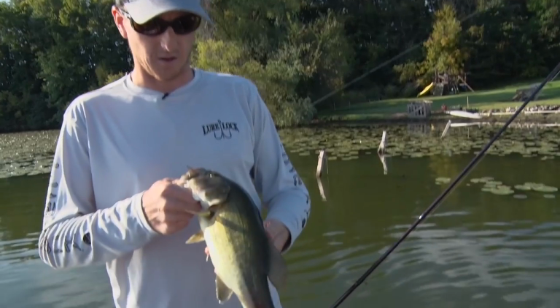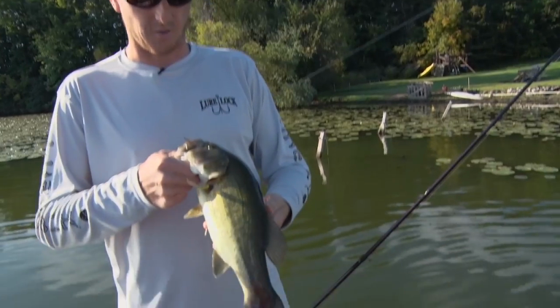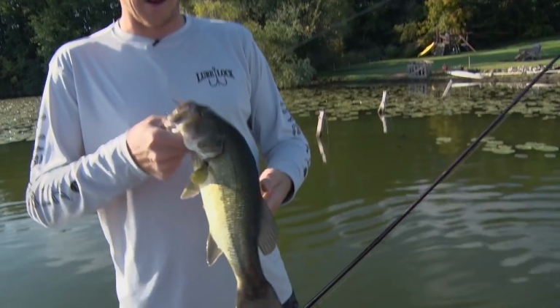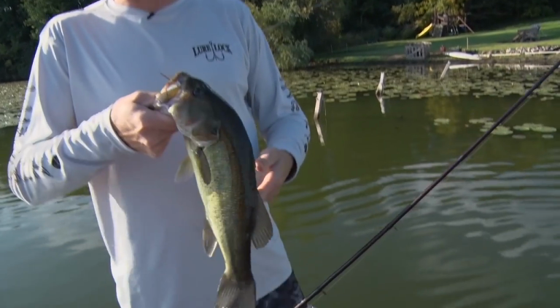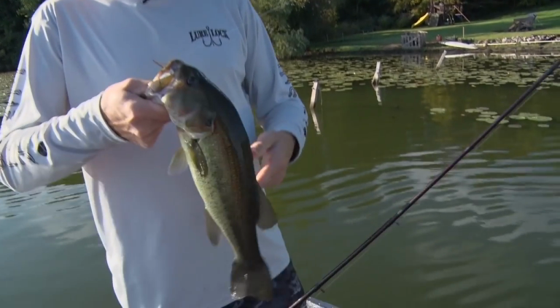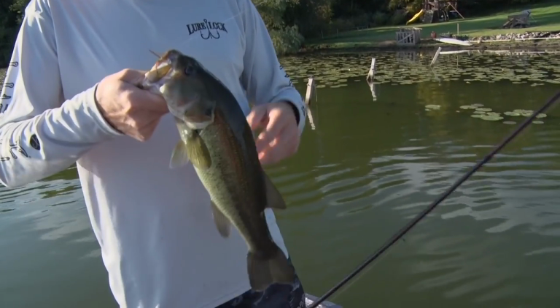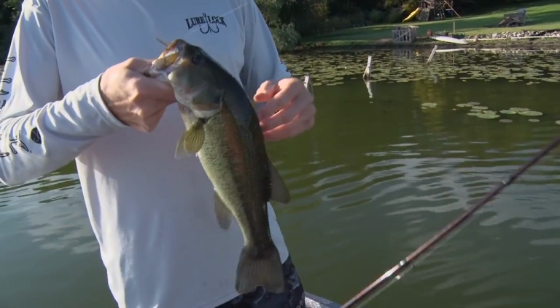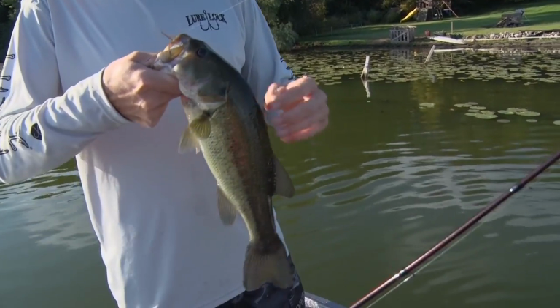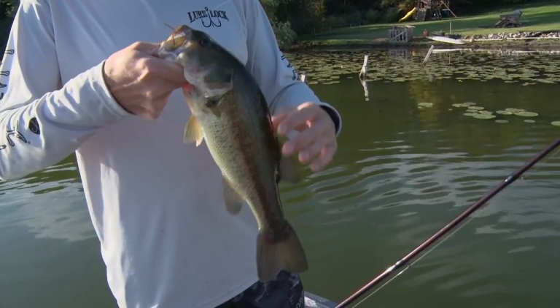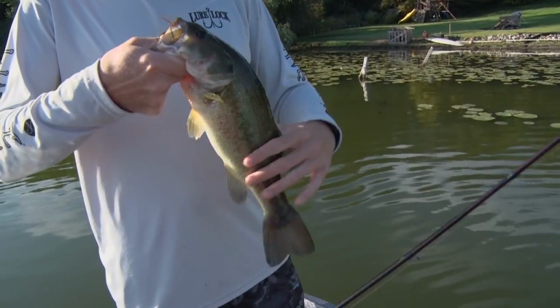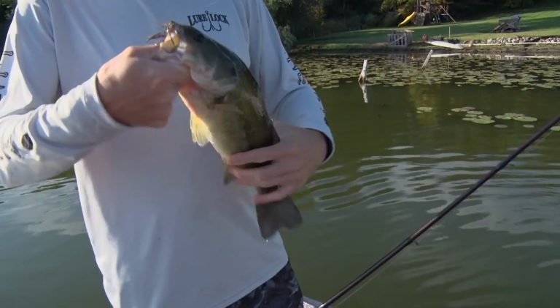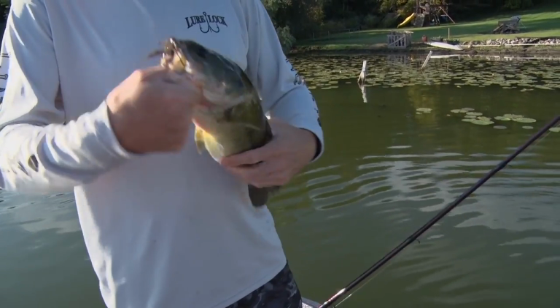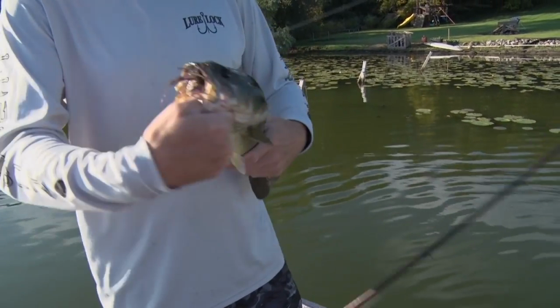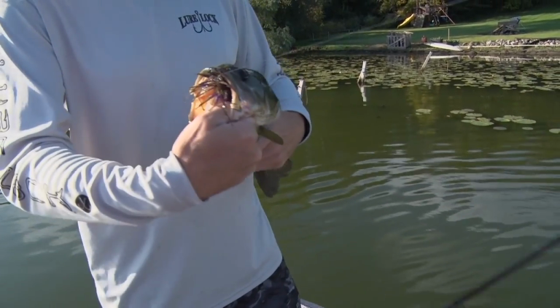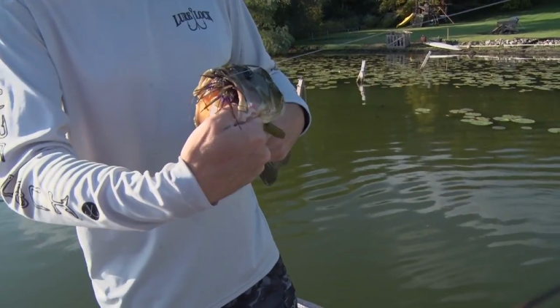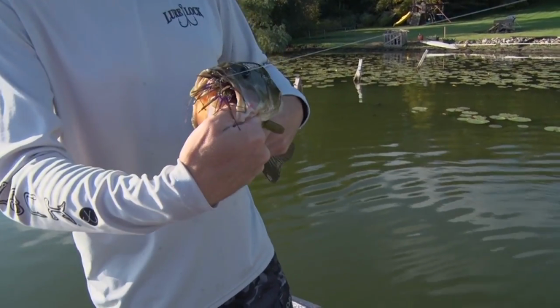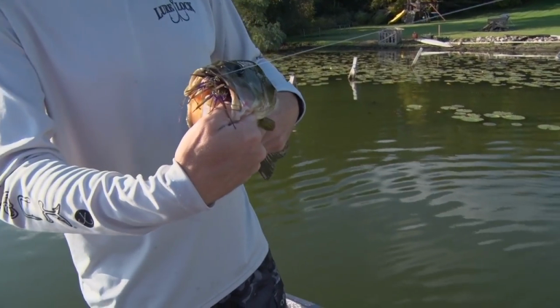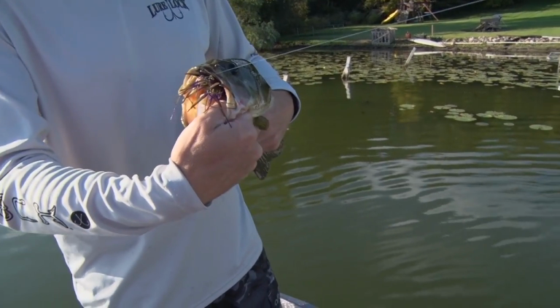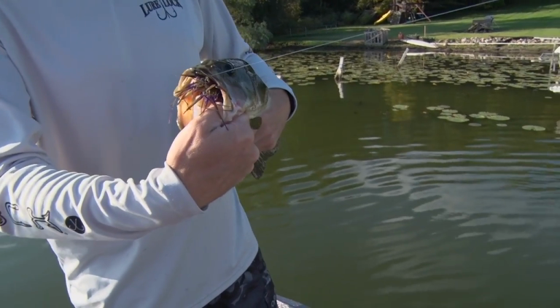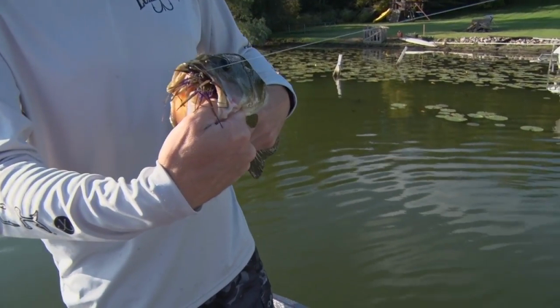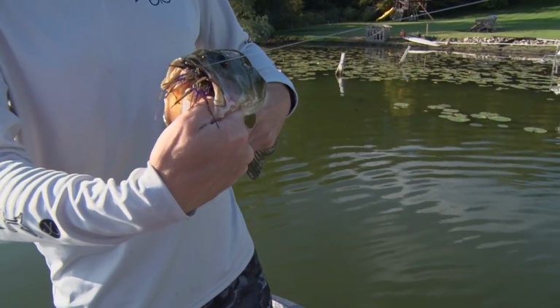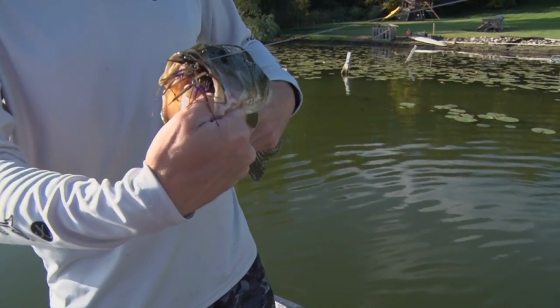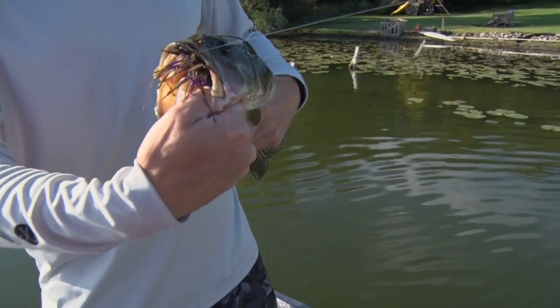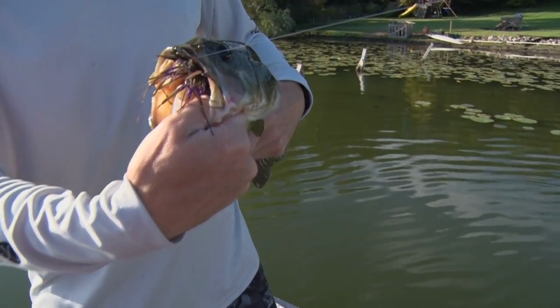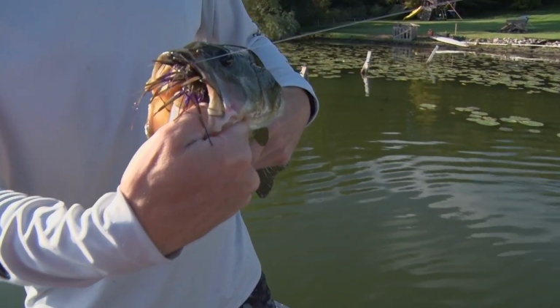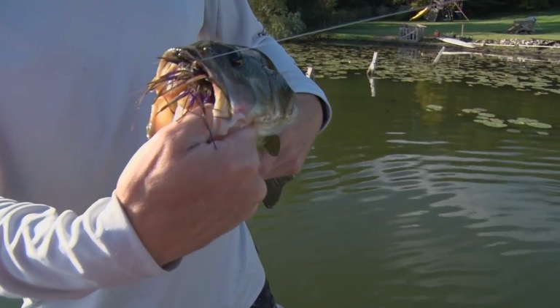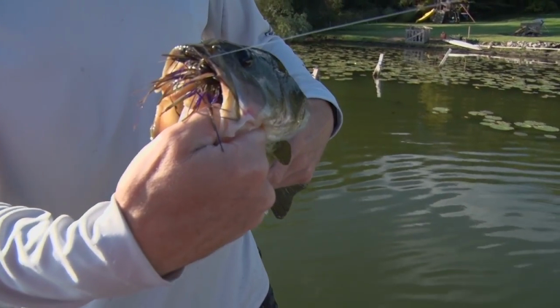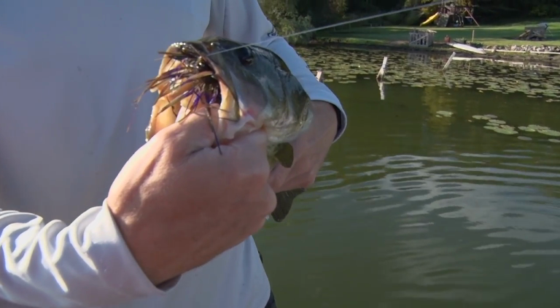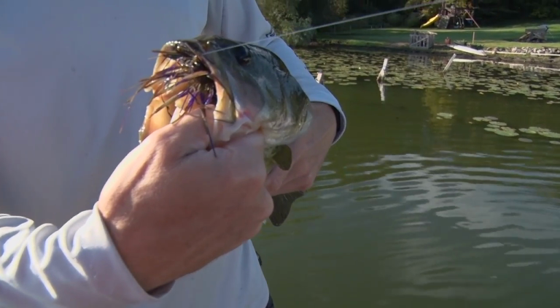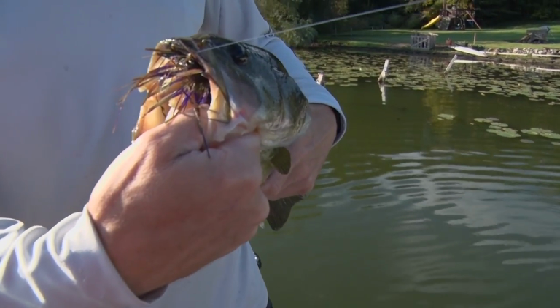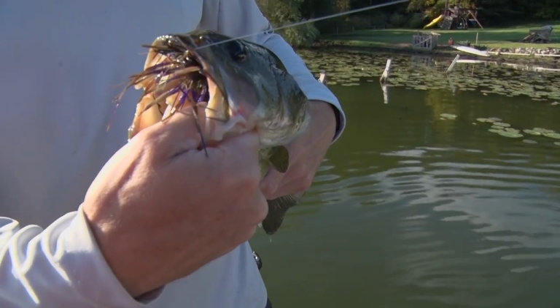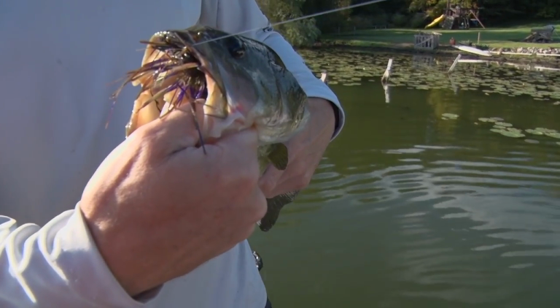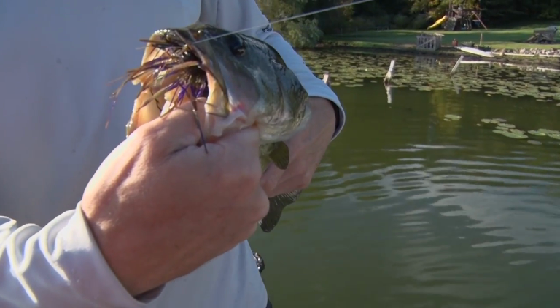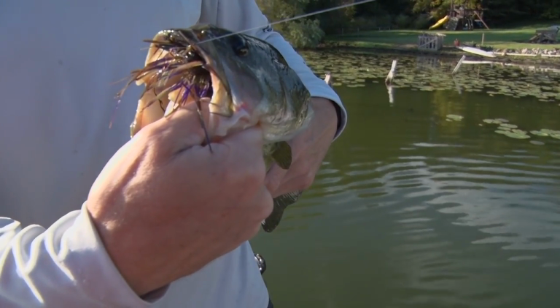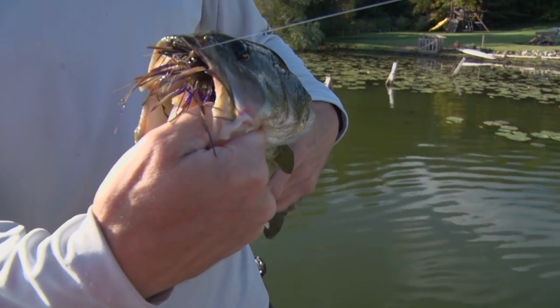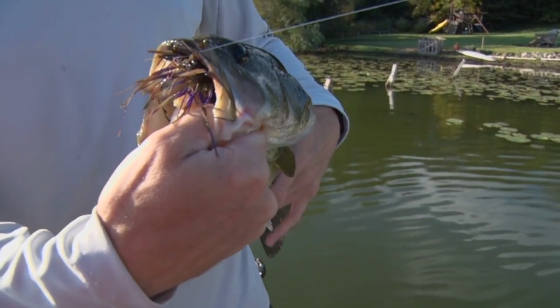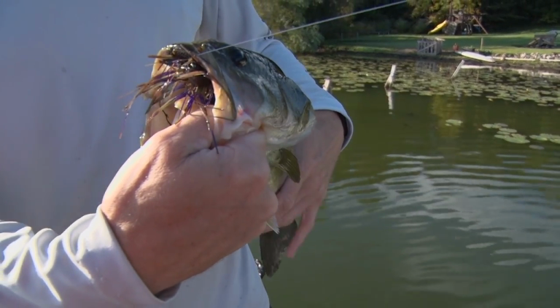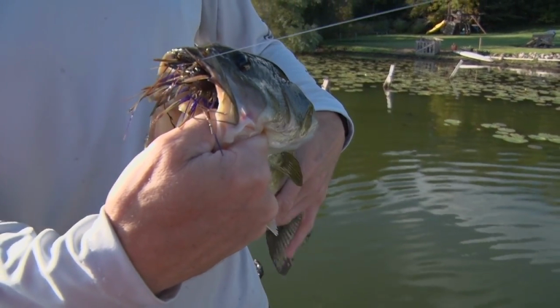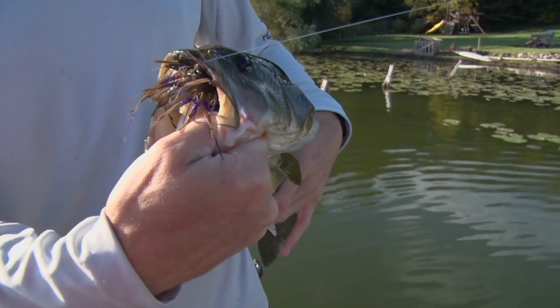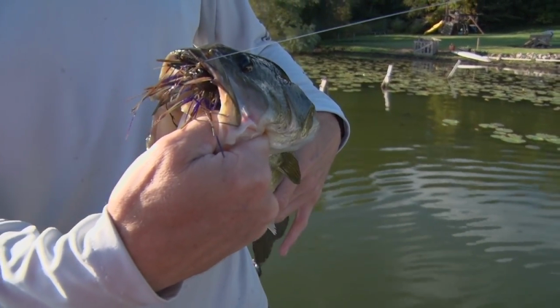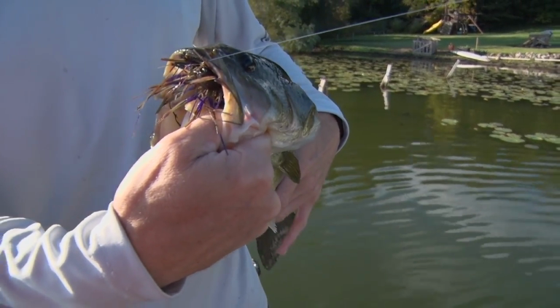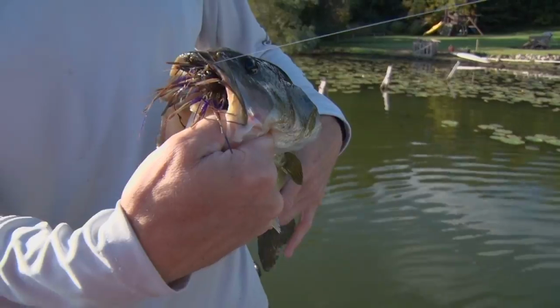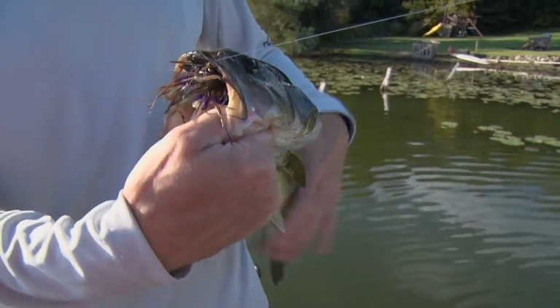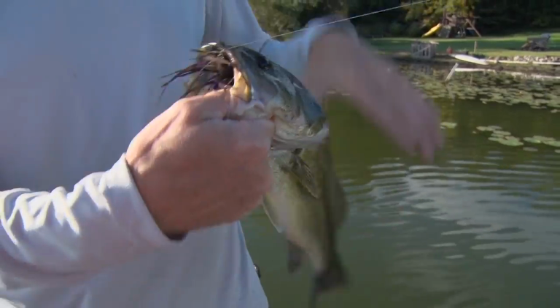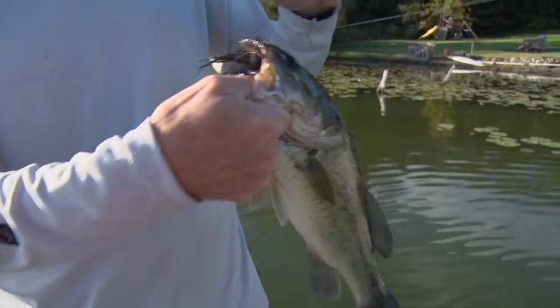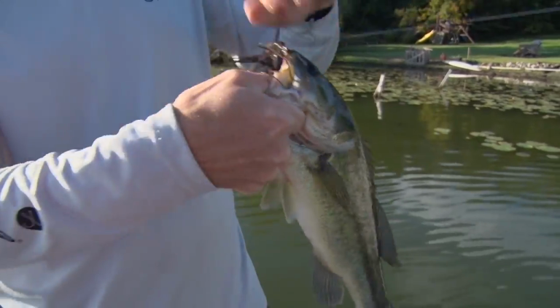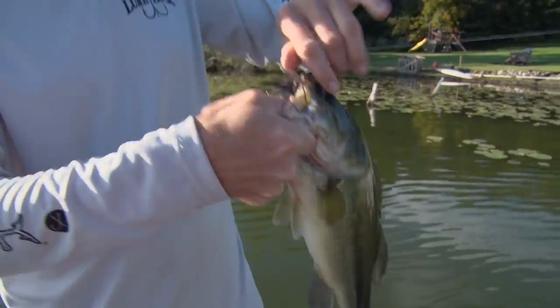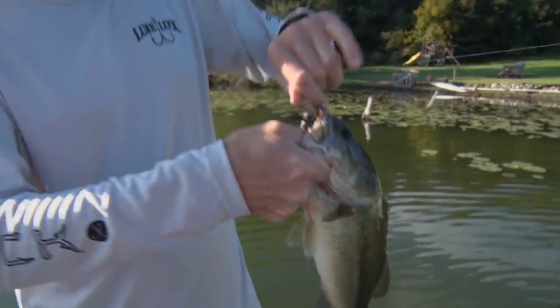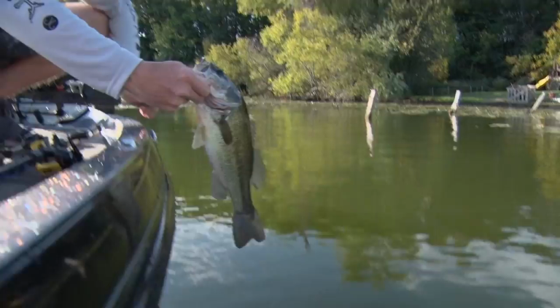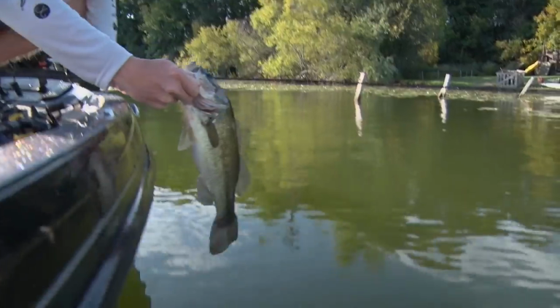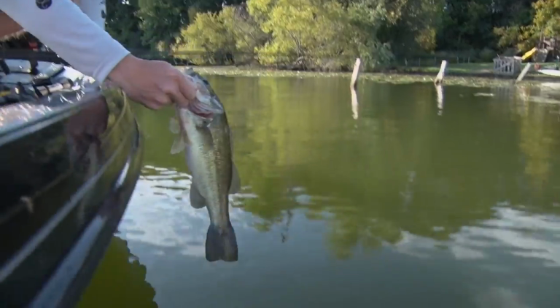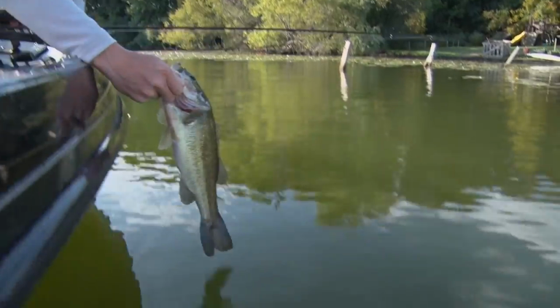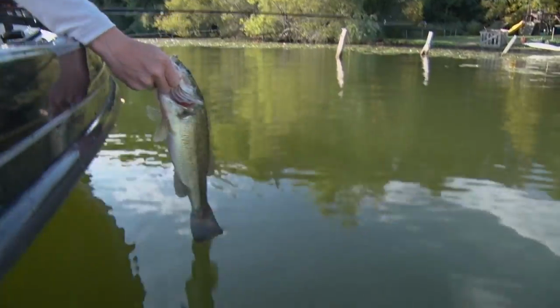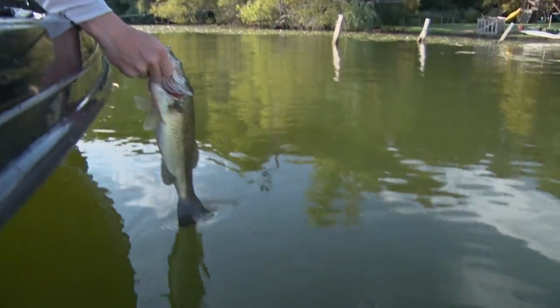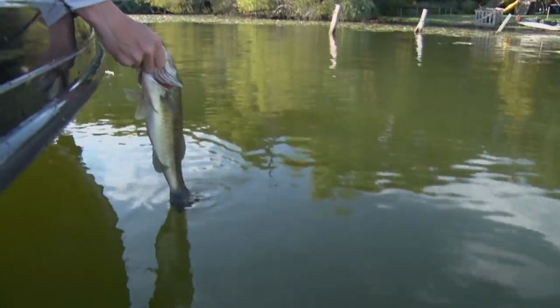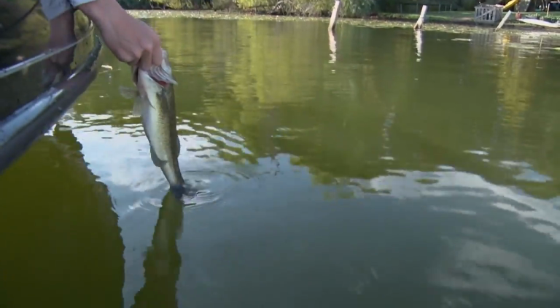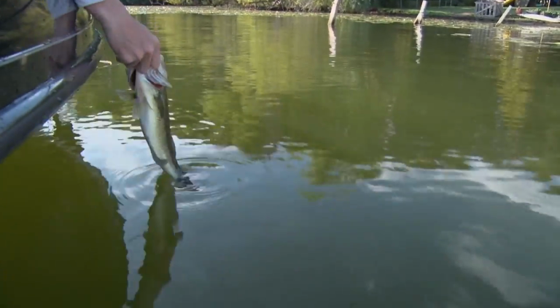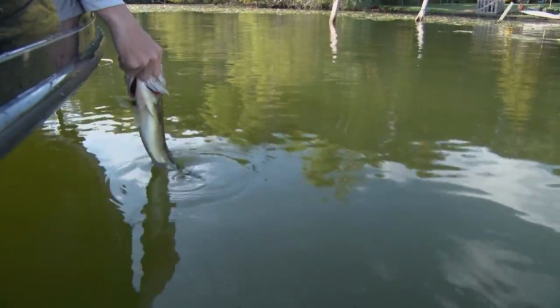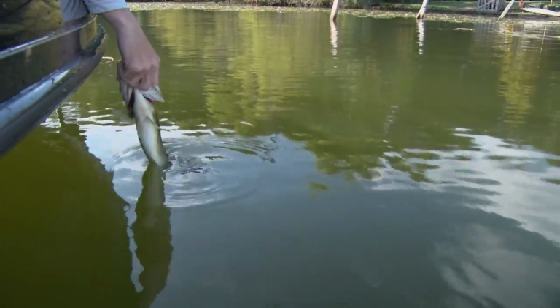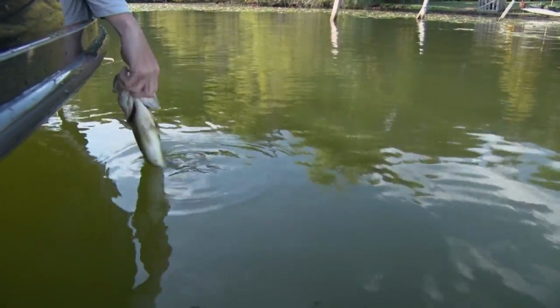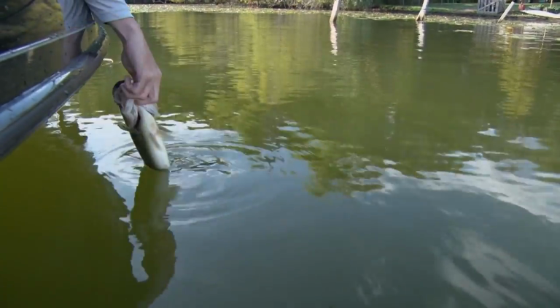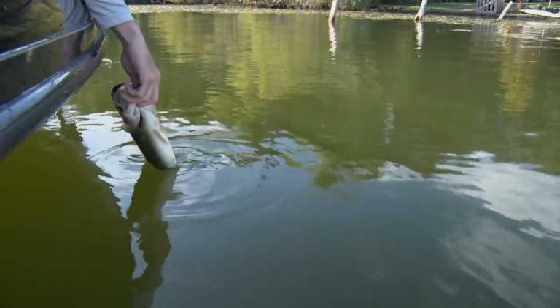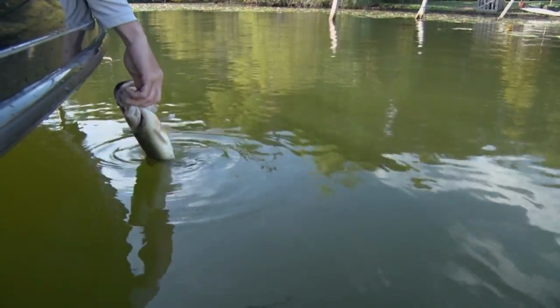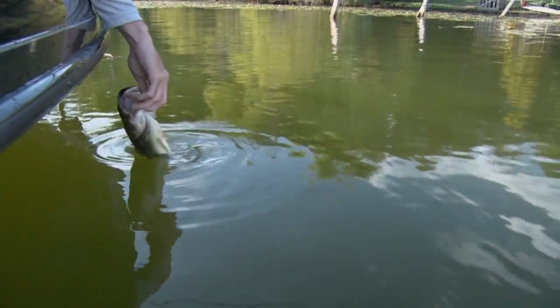Not huge, but first one of the day just absolutely engulfed that all-terrain AT jig. Just hammered it. We'll get this one back and keep going after them.